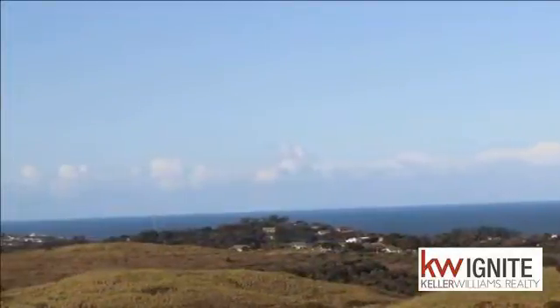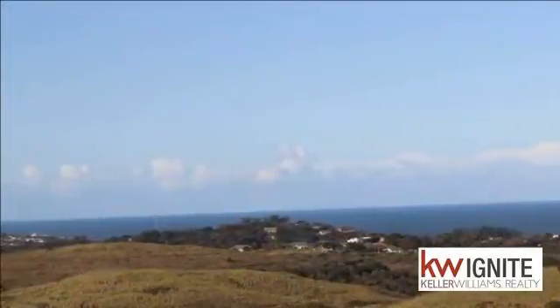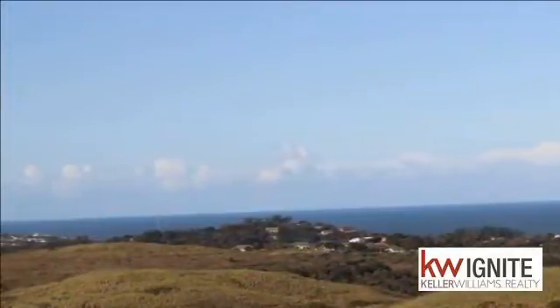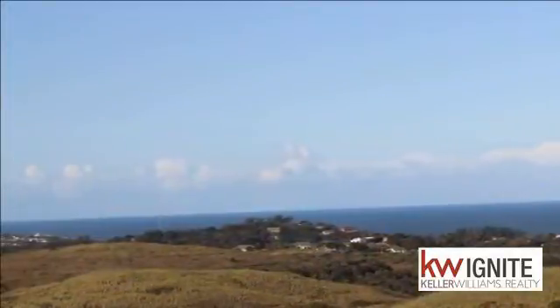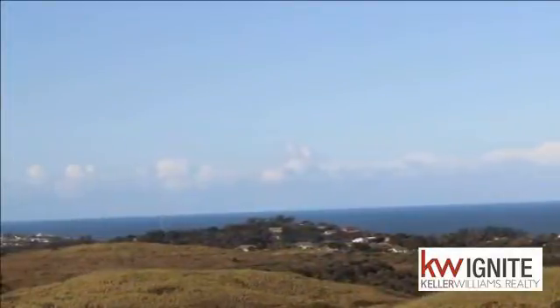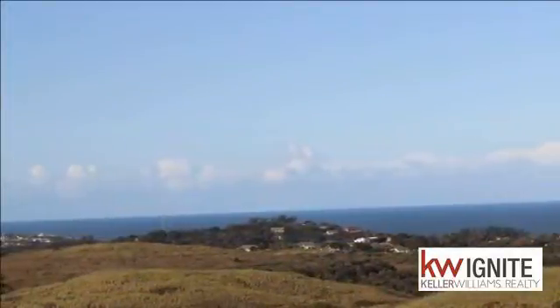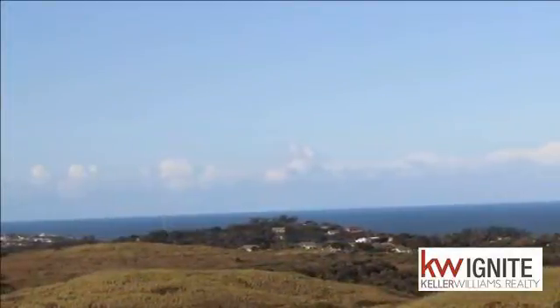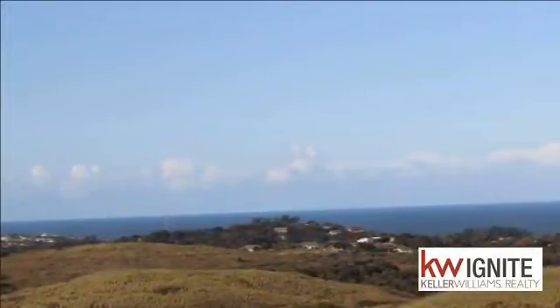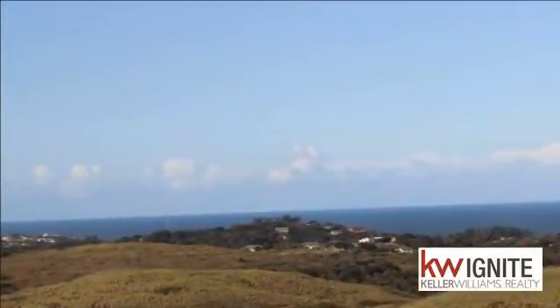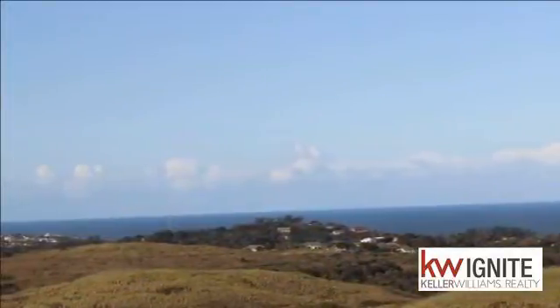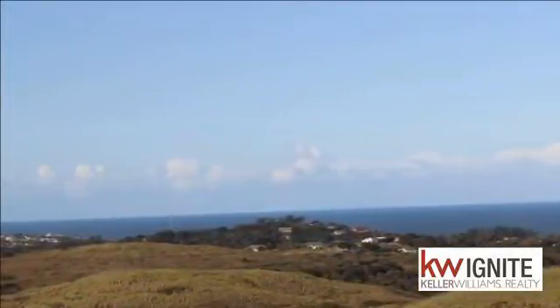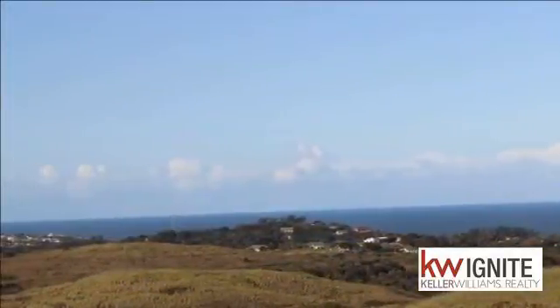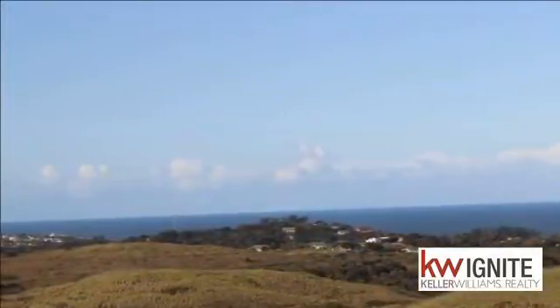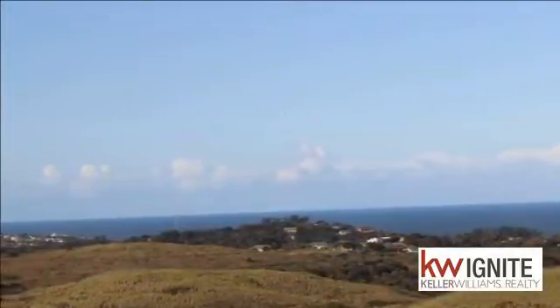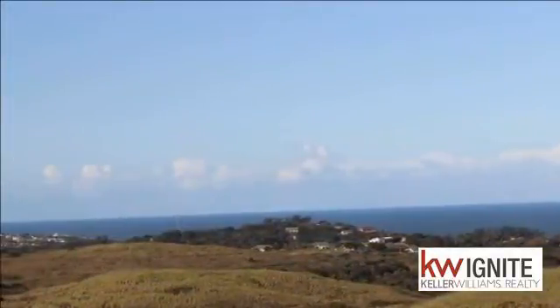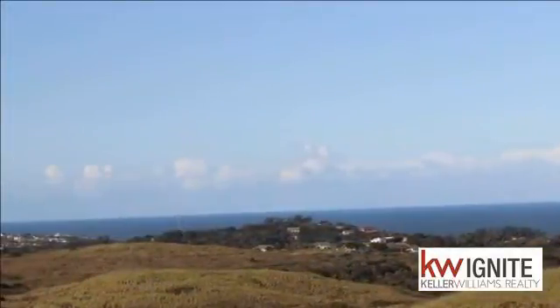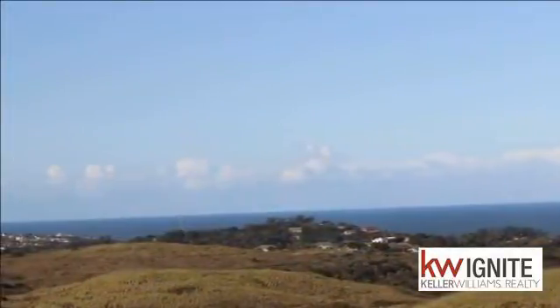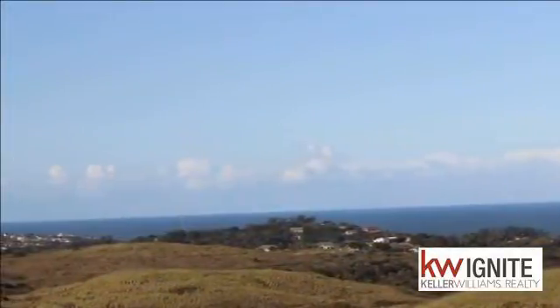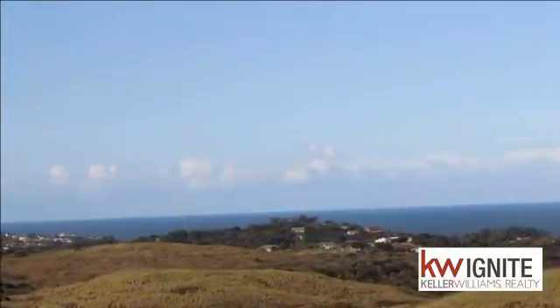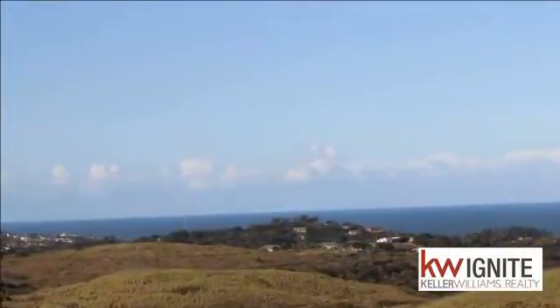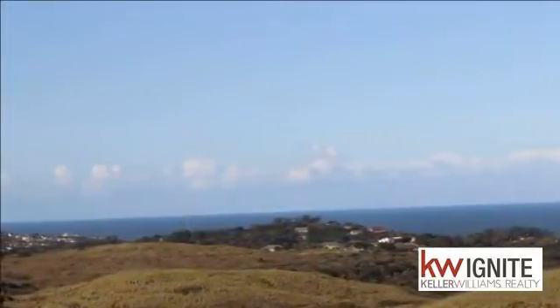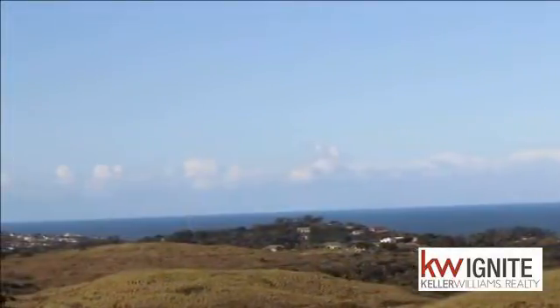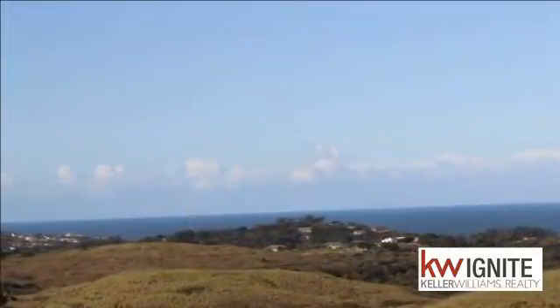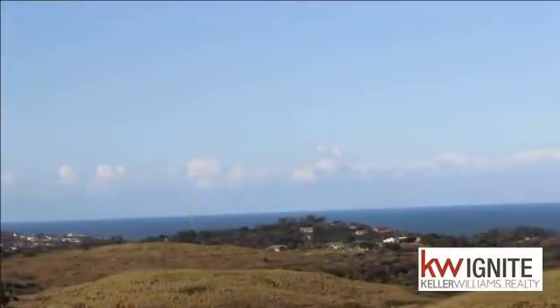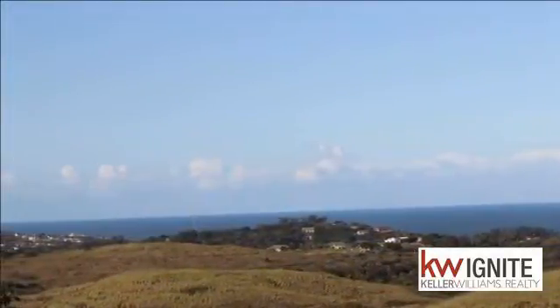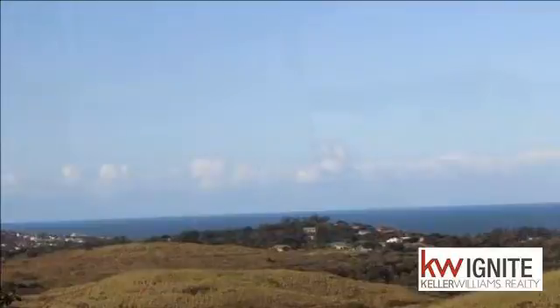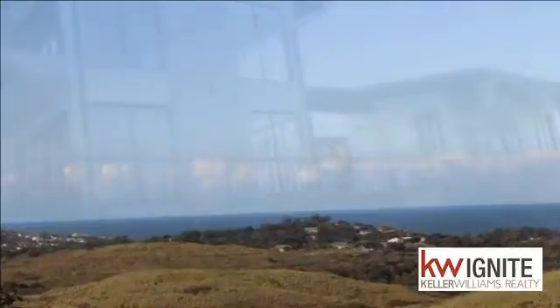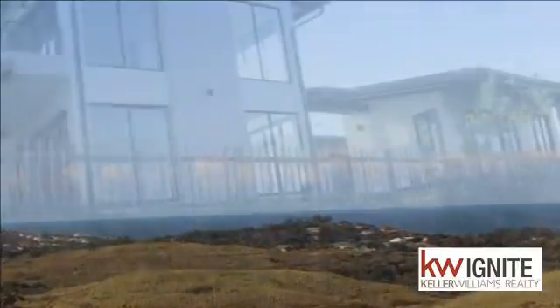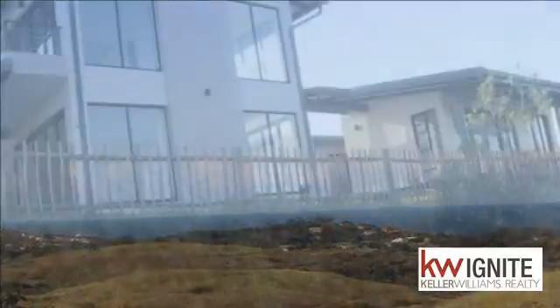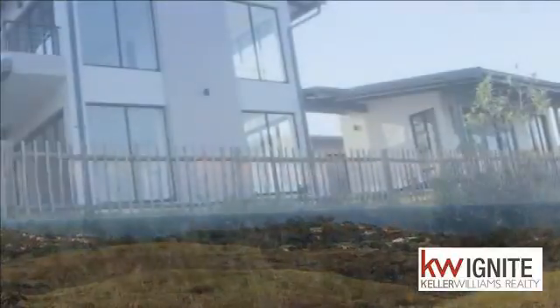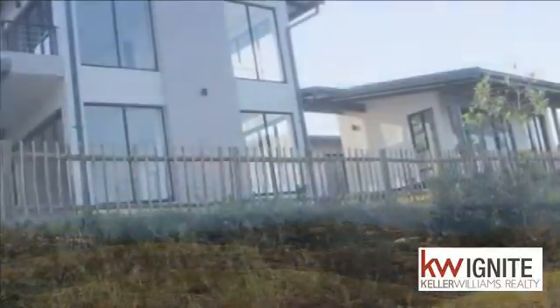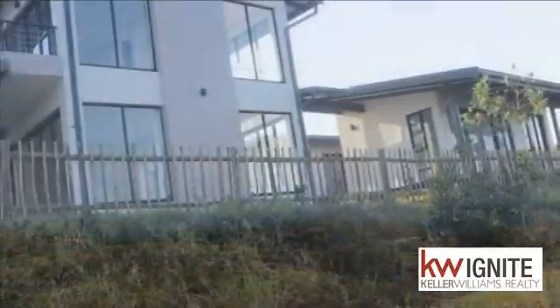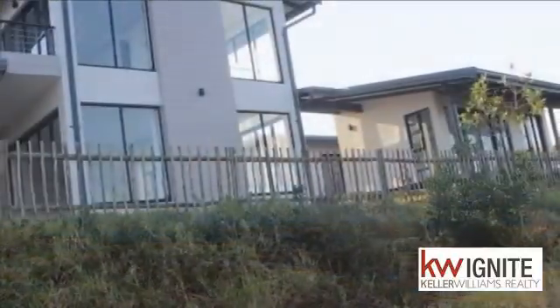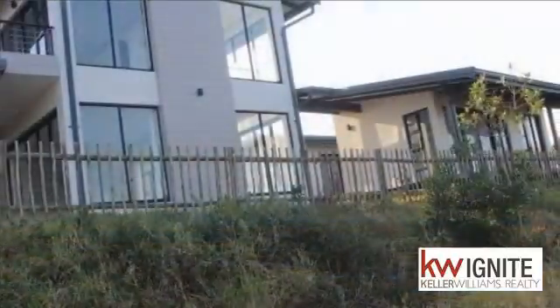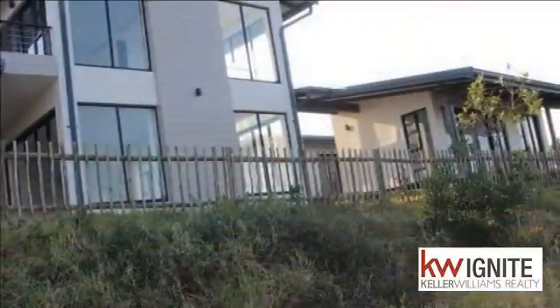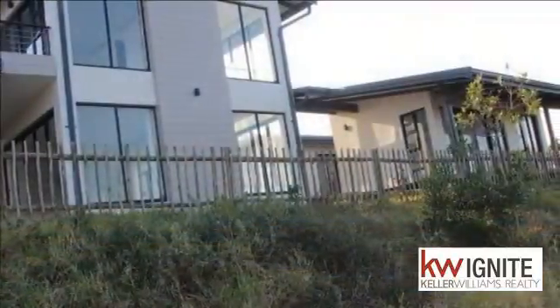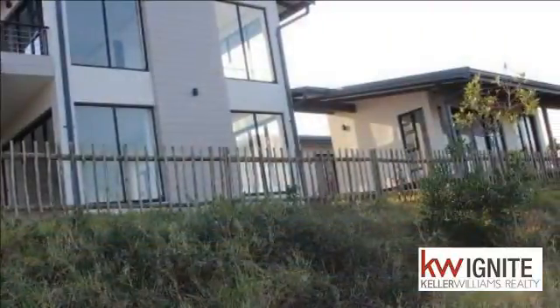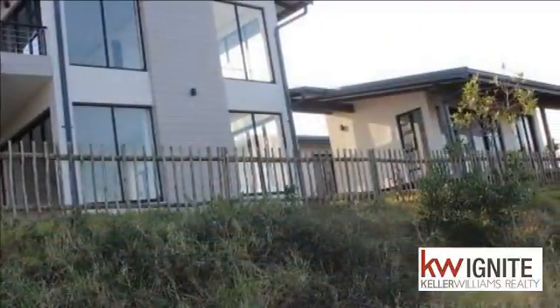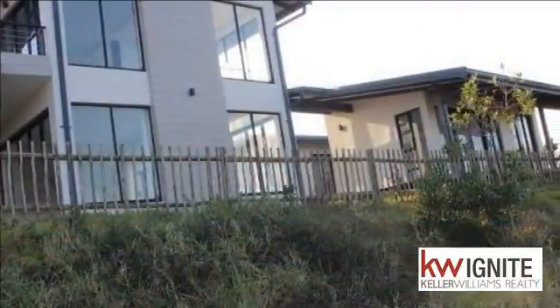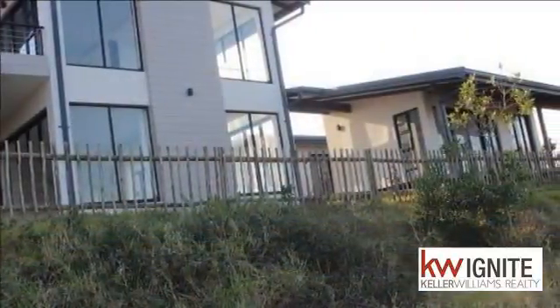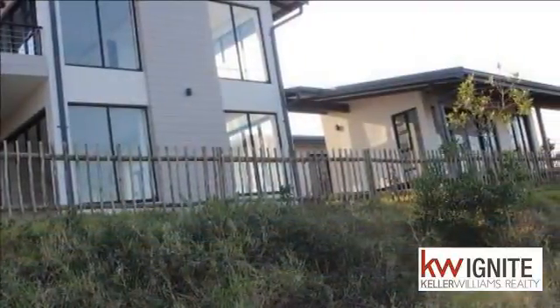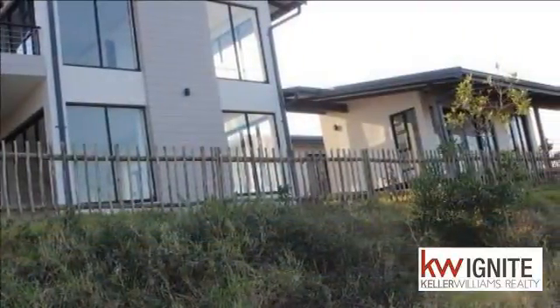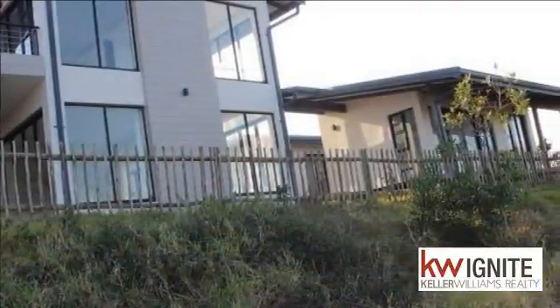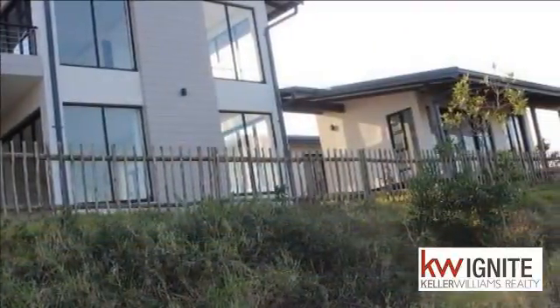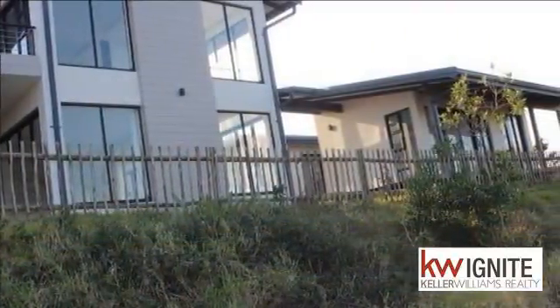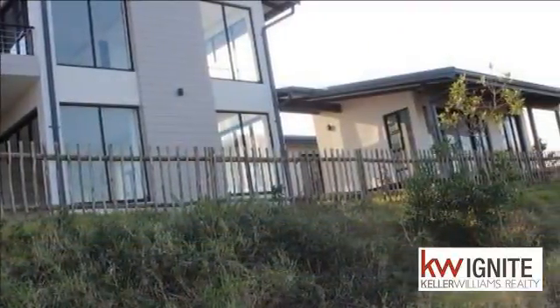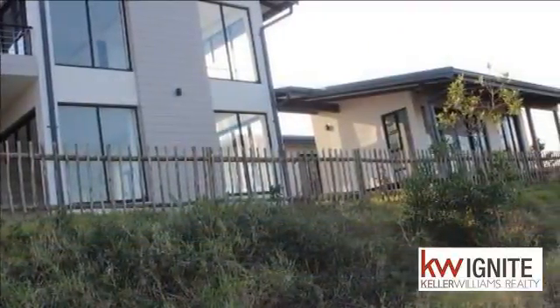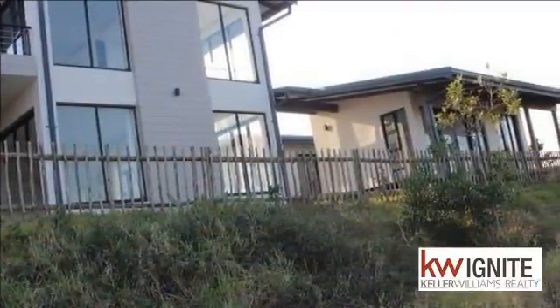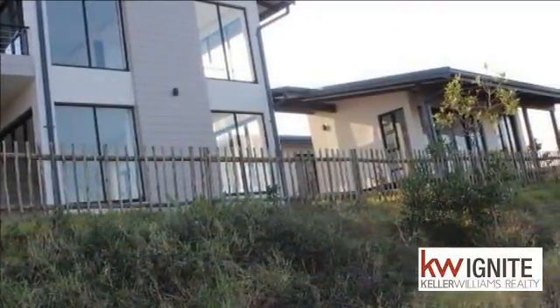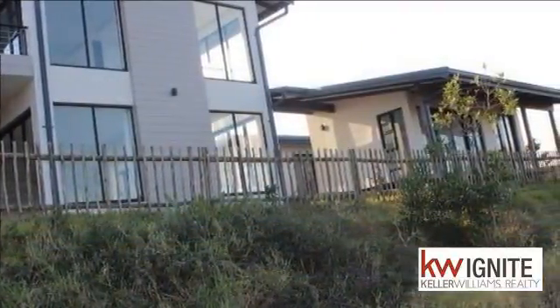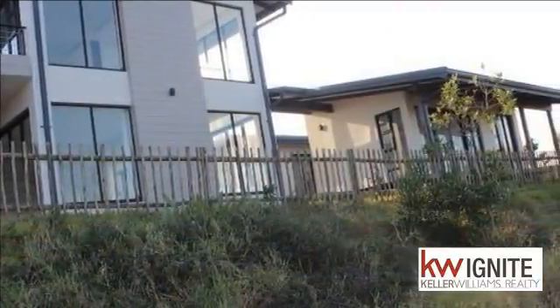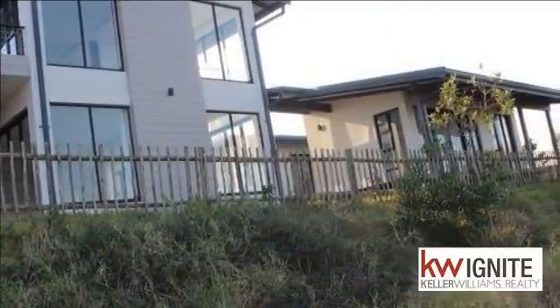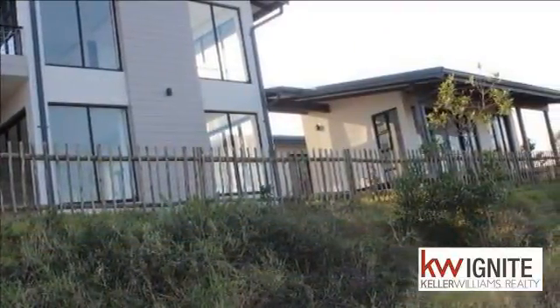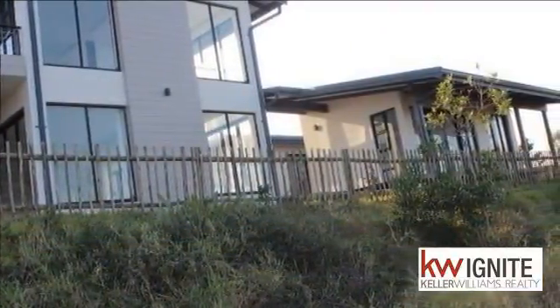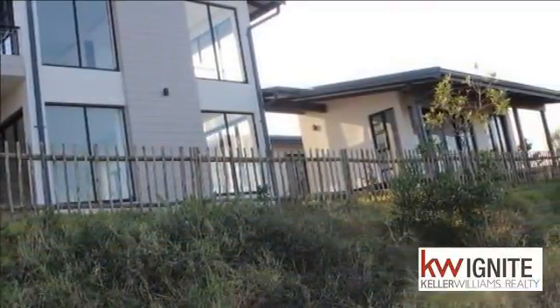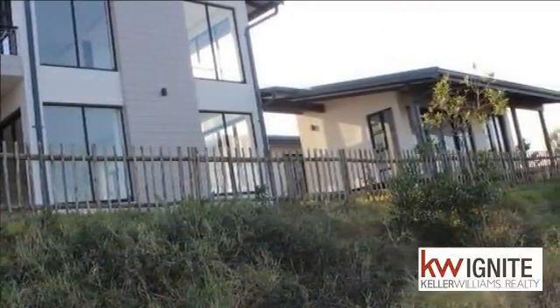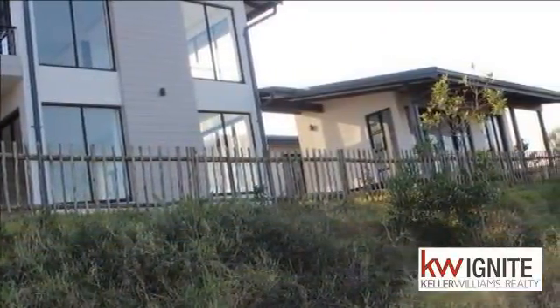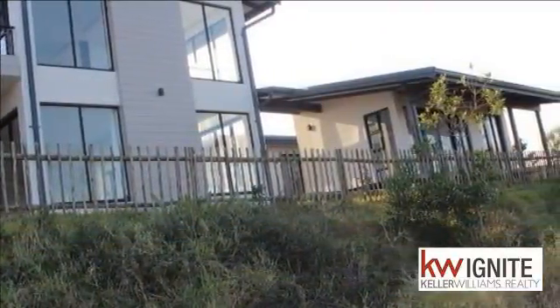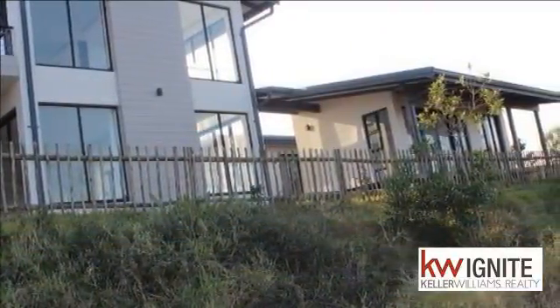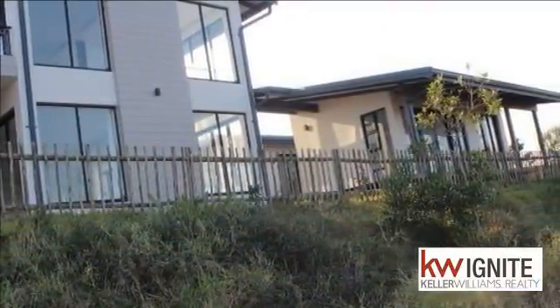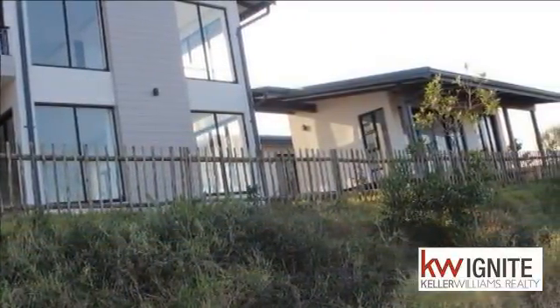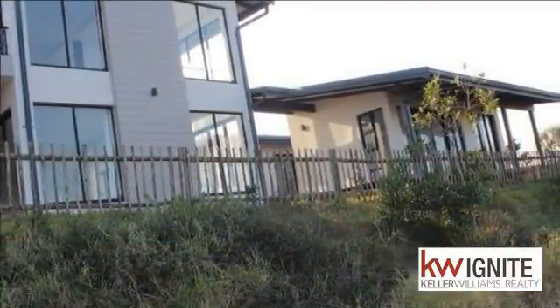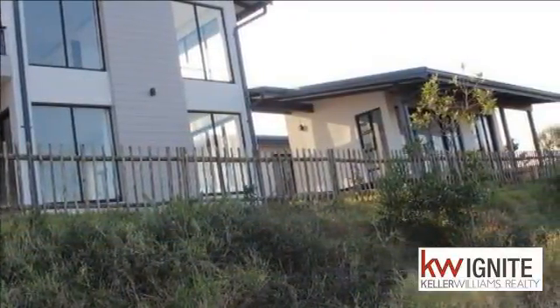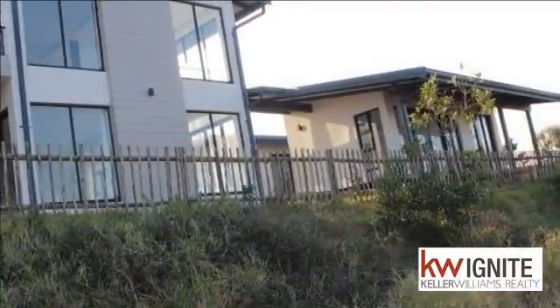Come and view this lovely large family home in Sambithi. There is tons of floor-to-ceiling glass and expansive sea views.